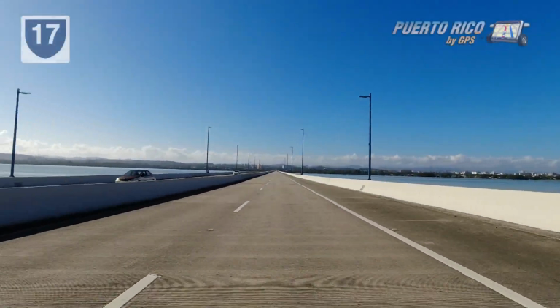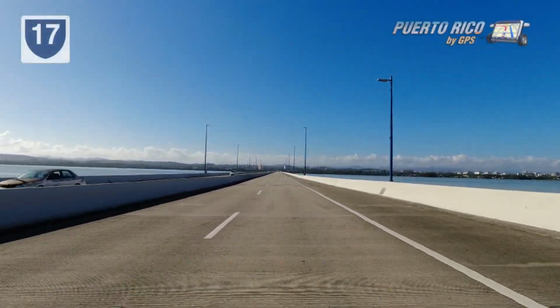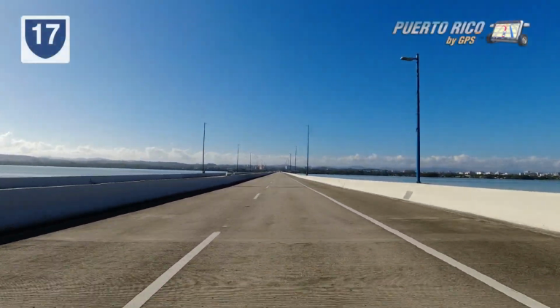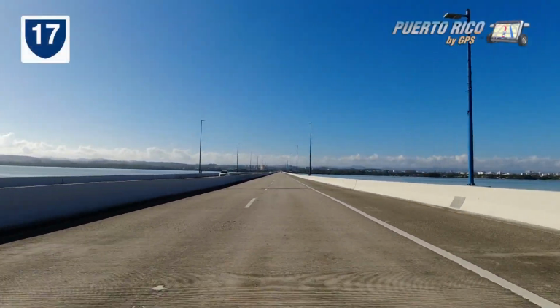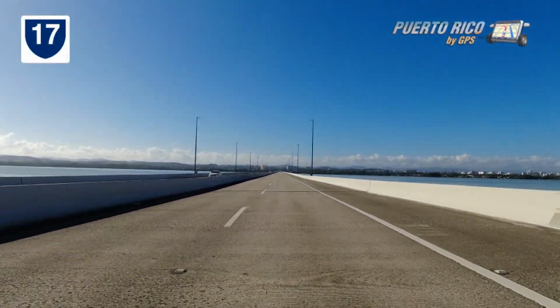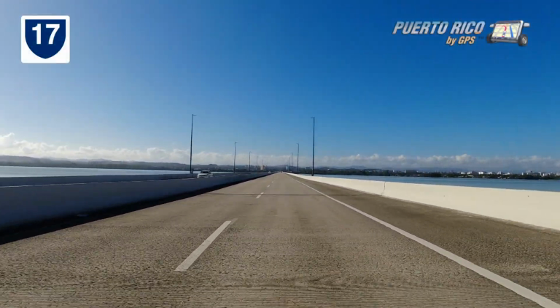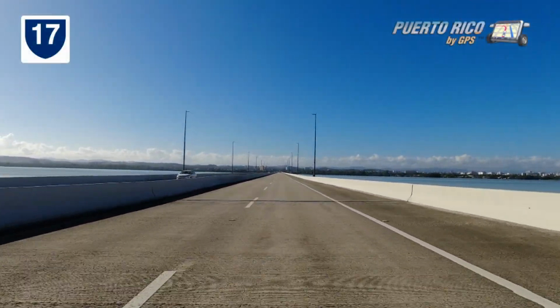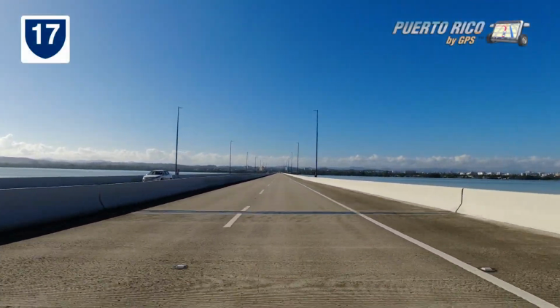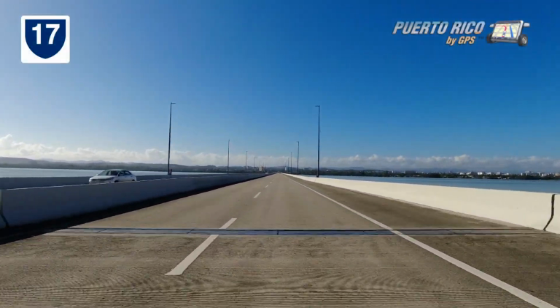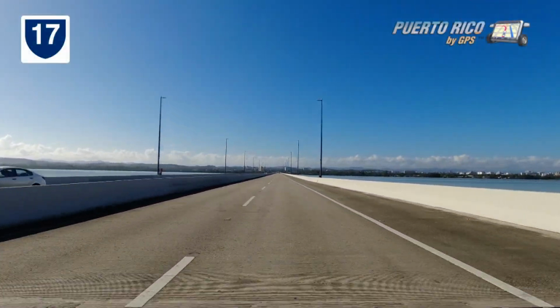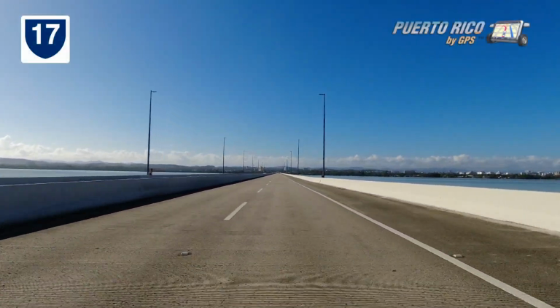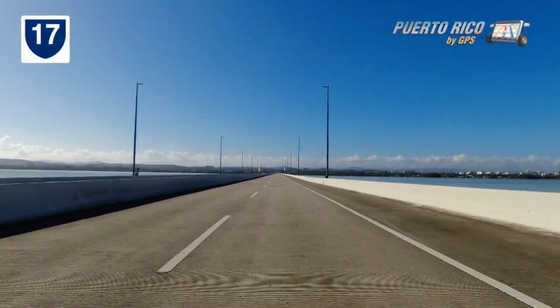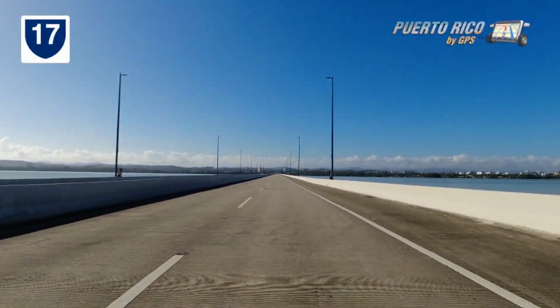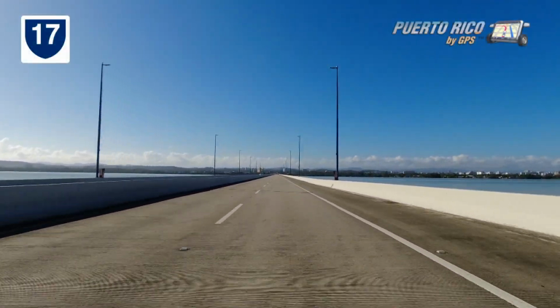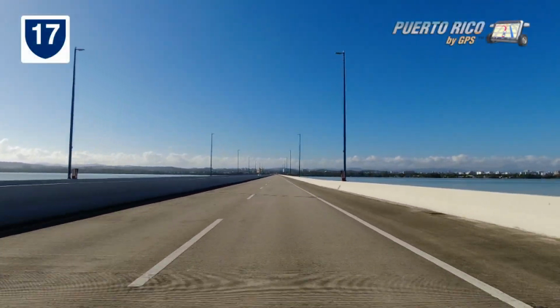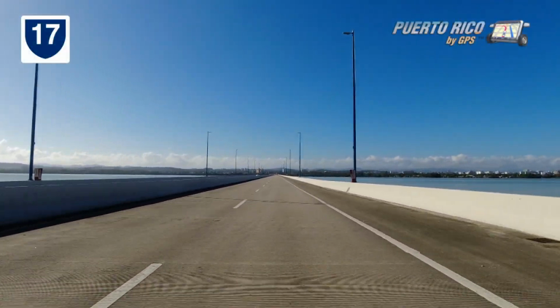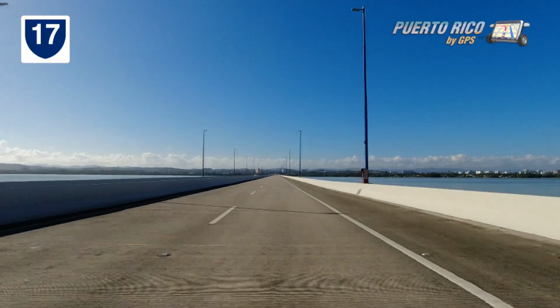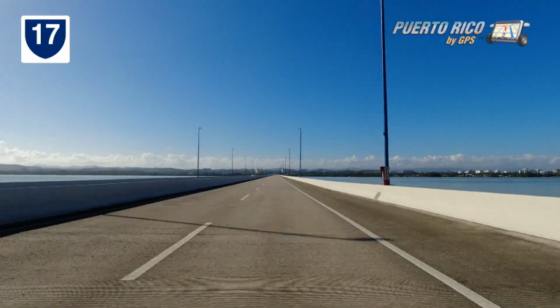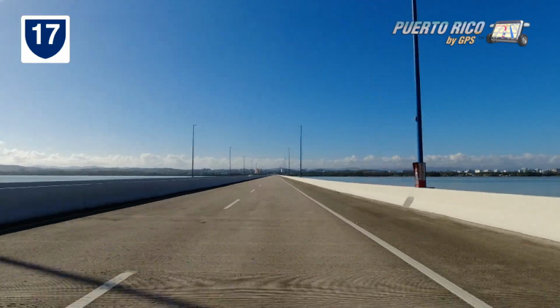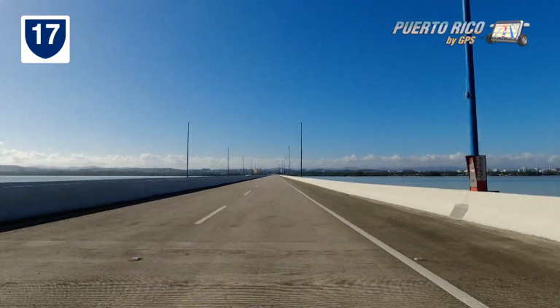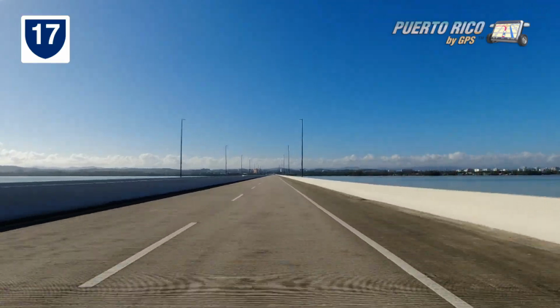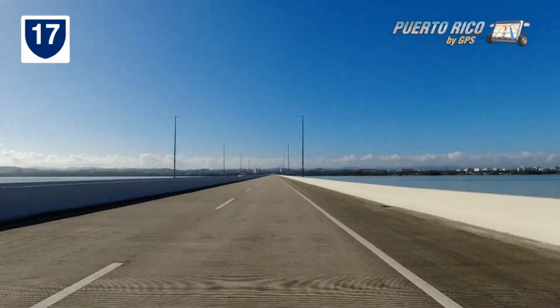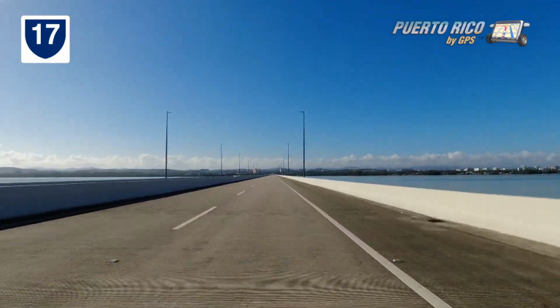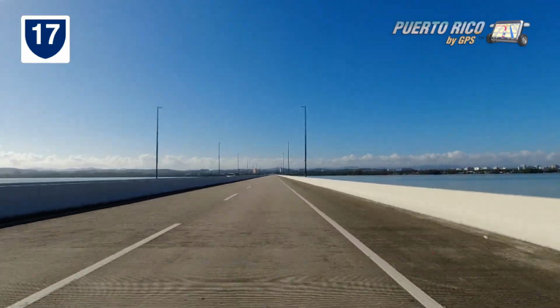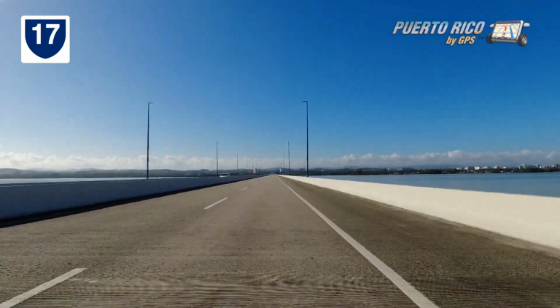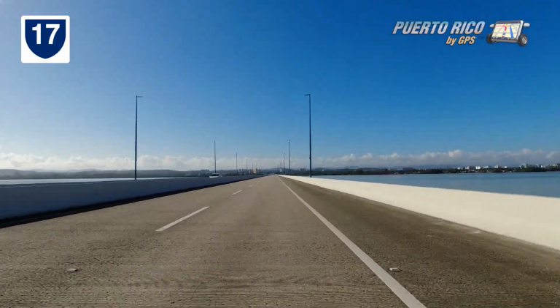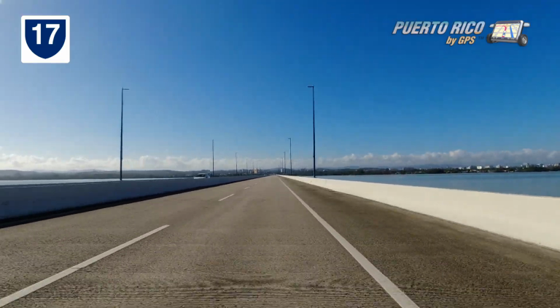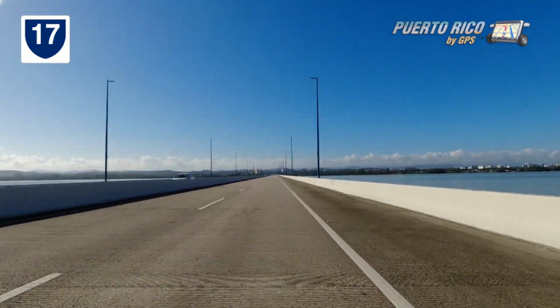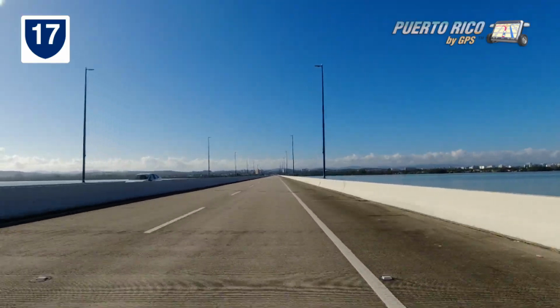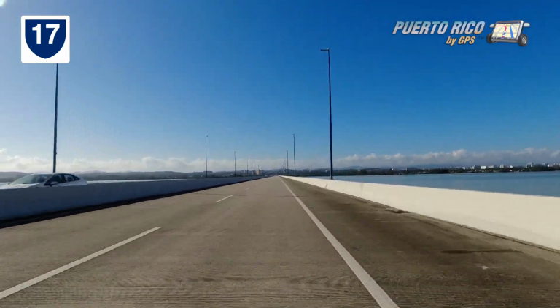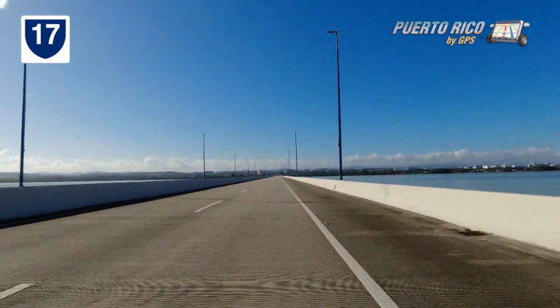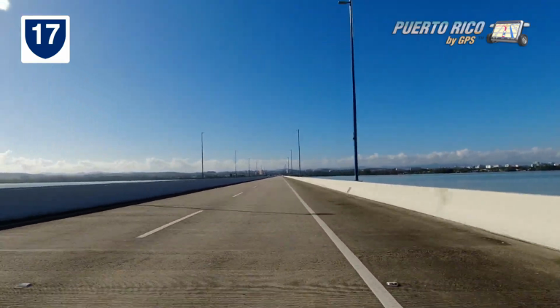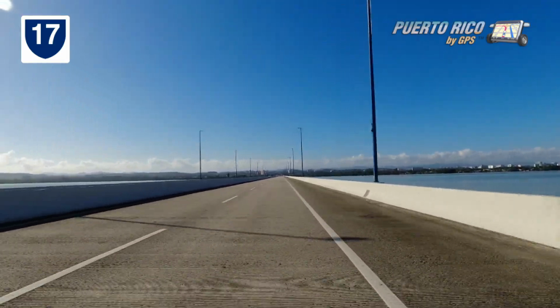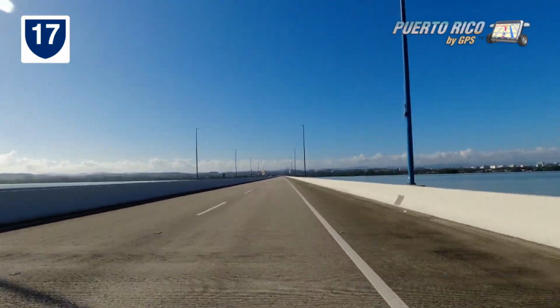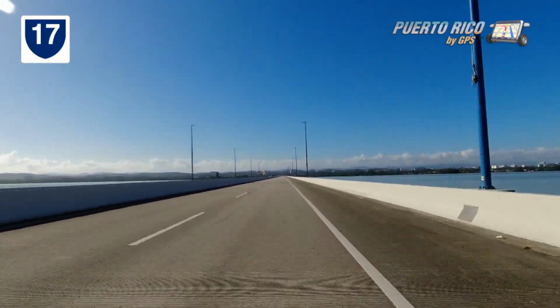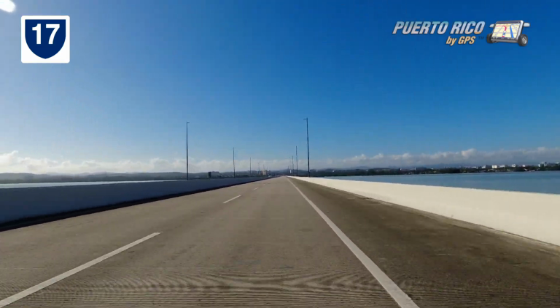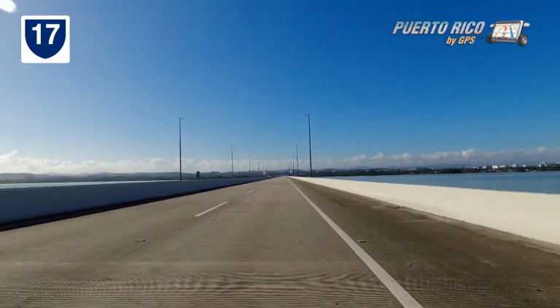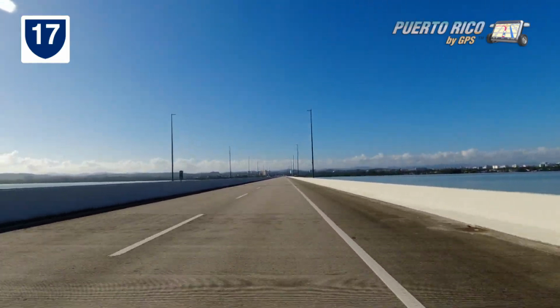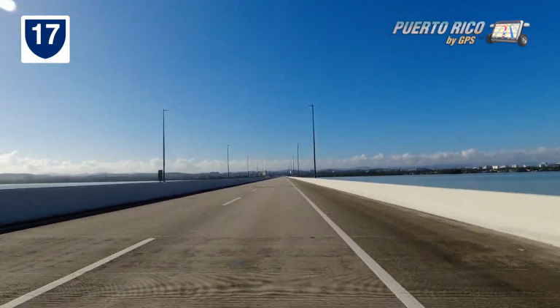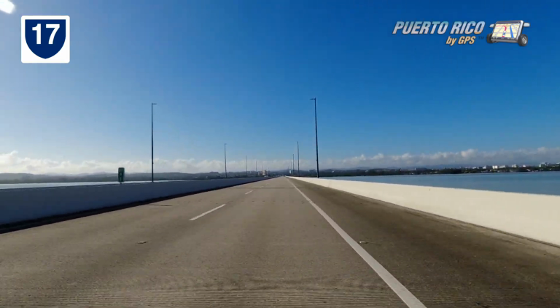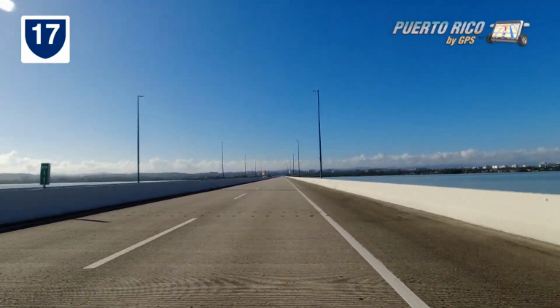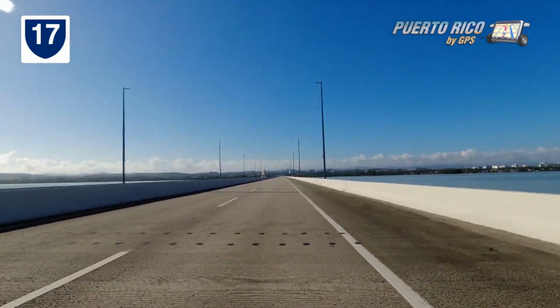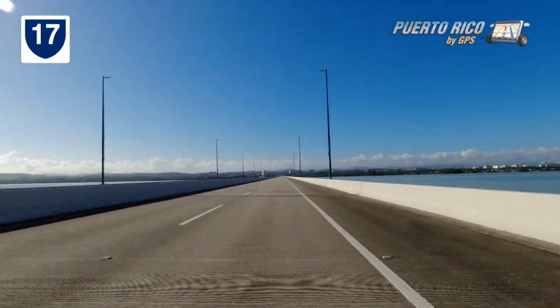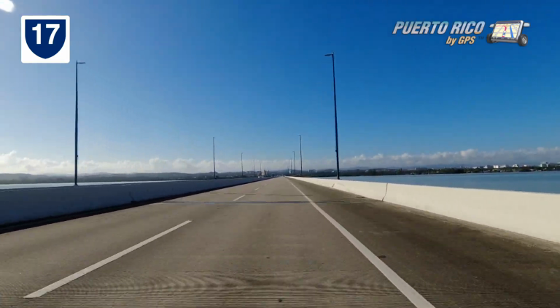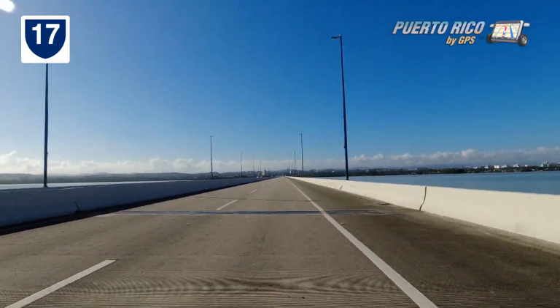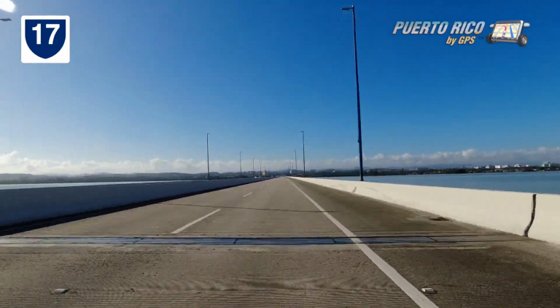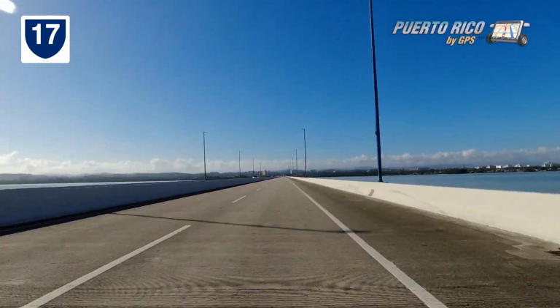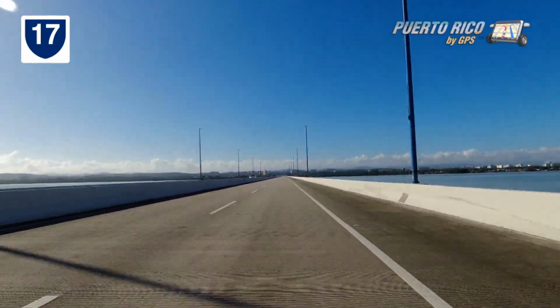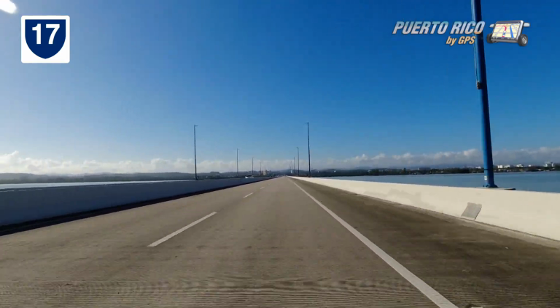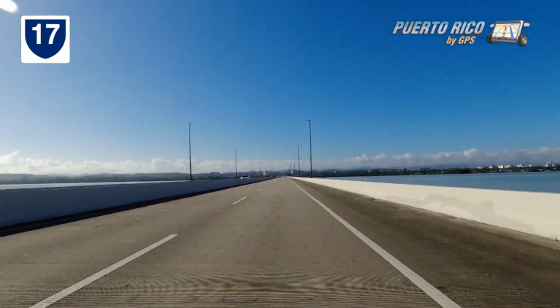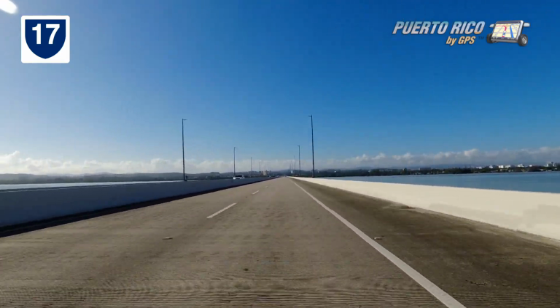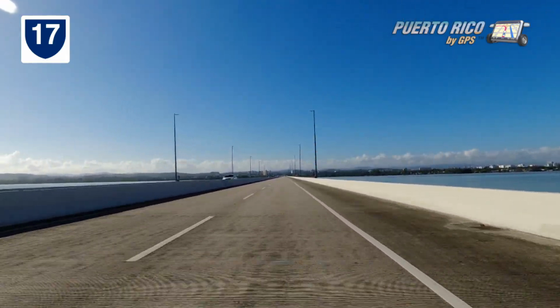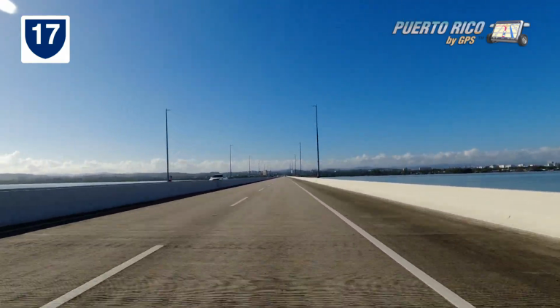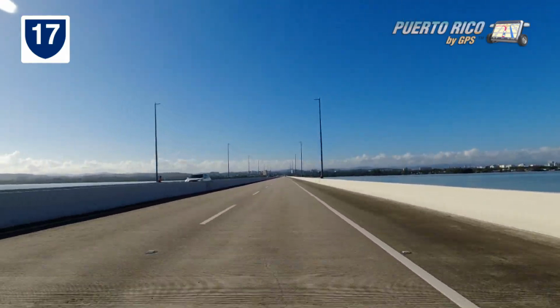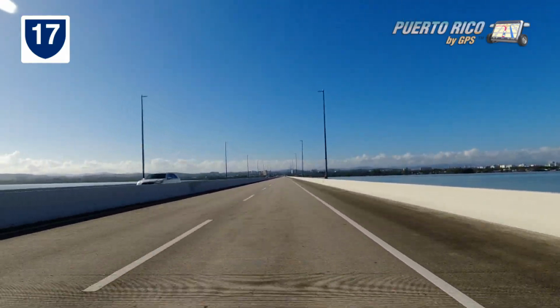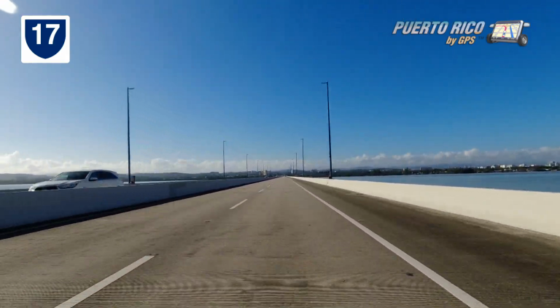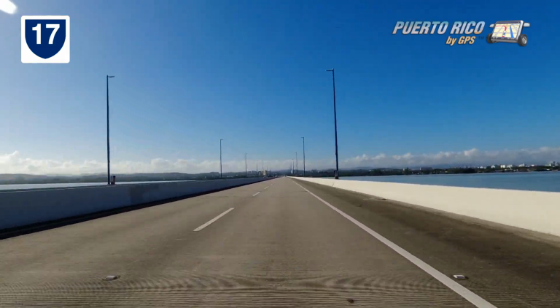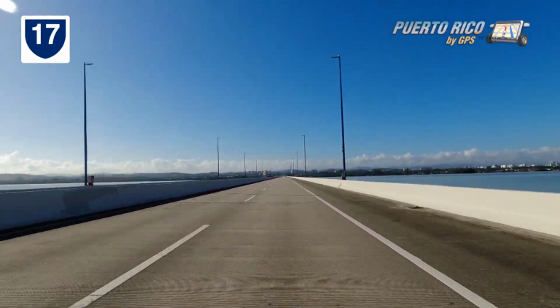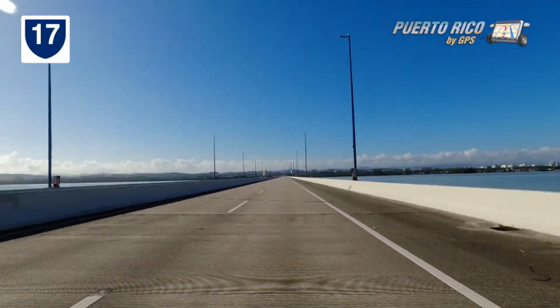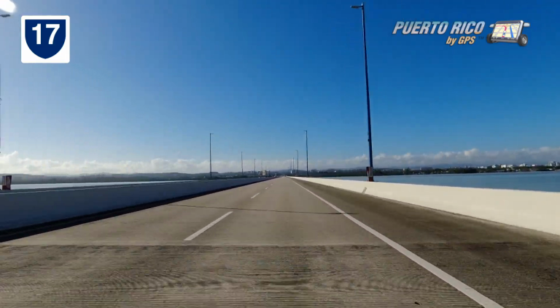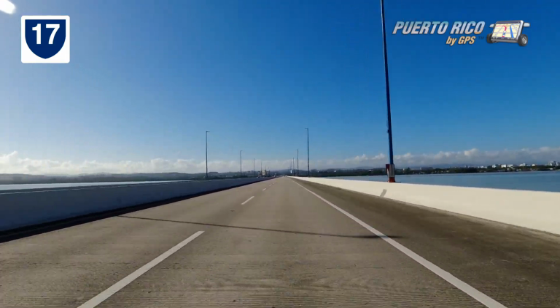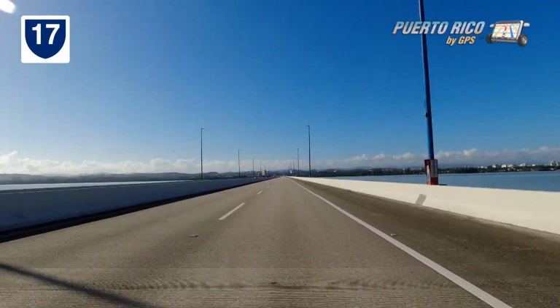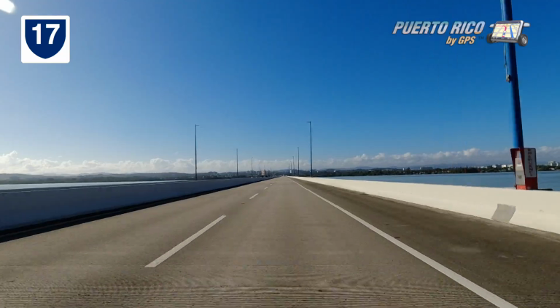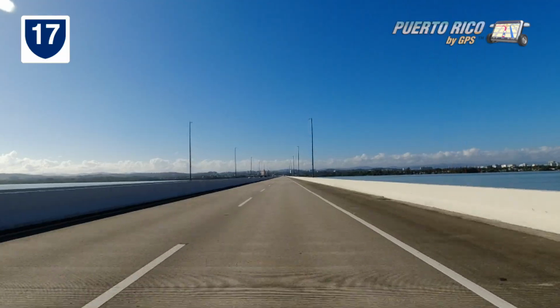The best way to get to Caguas, if you're coming from the Isla Verde area, is over the Teodoro Moscoso Bridge.